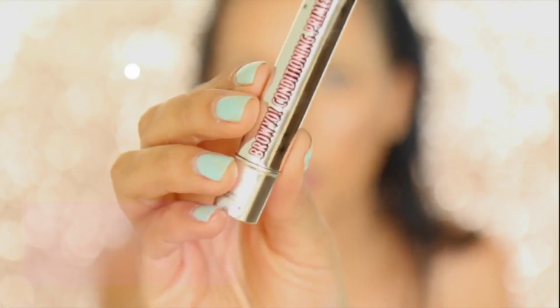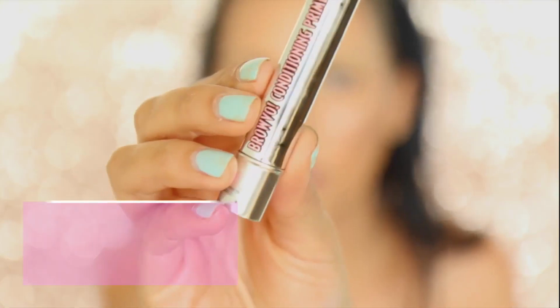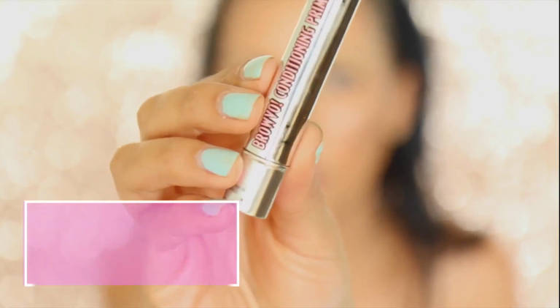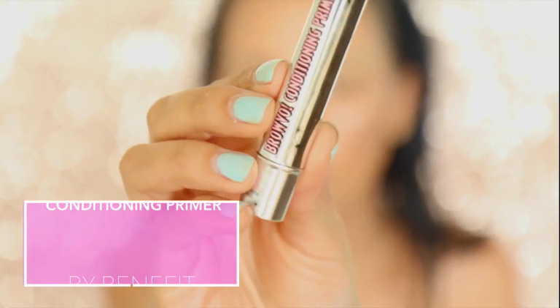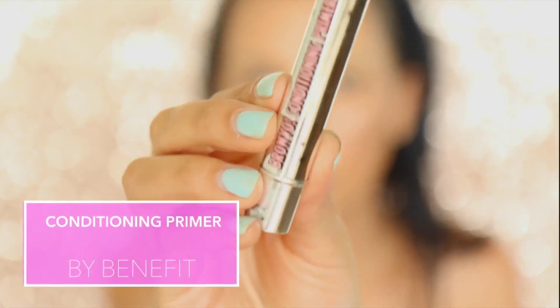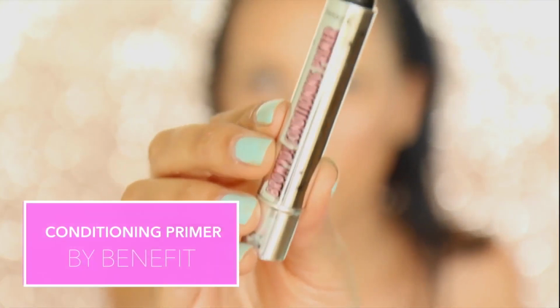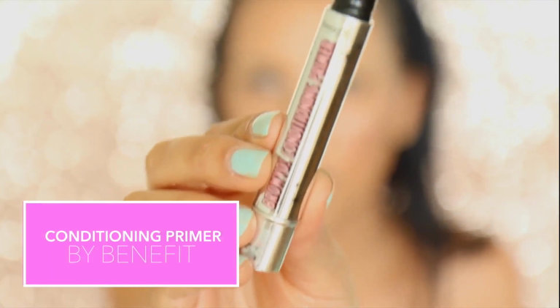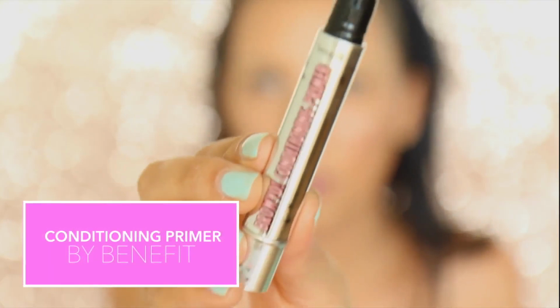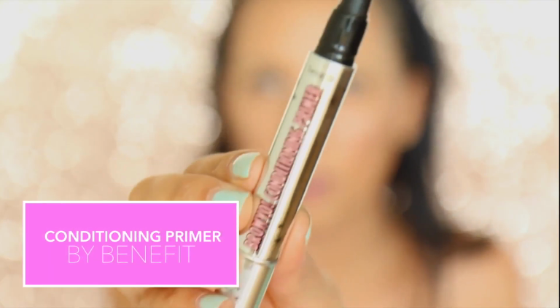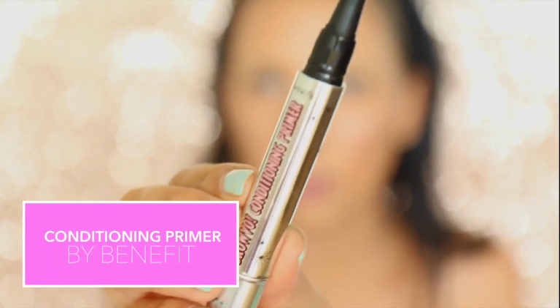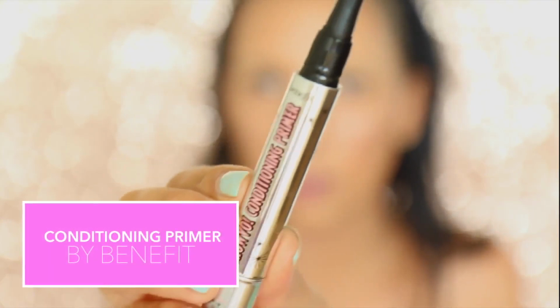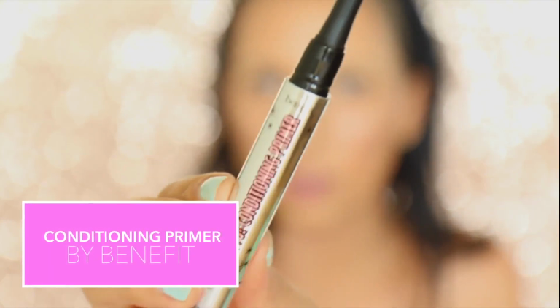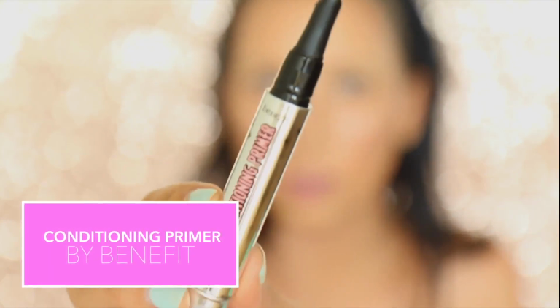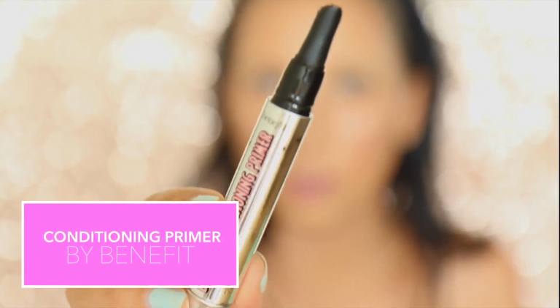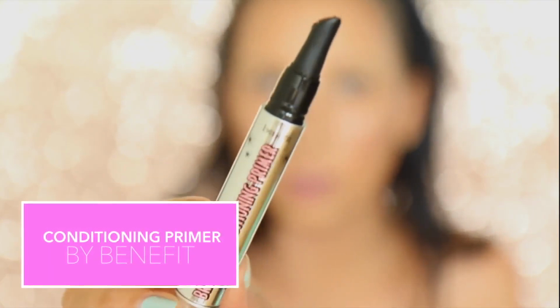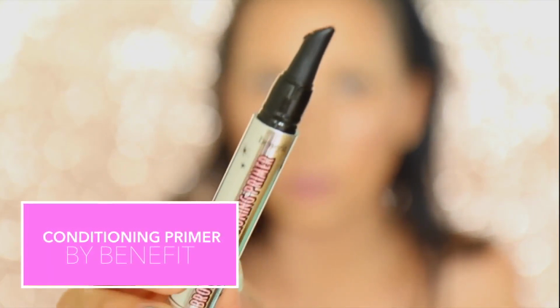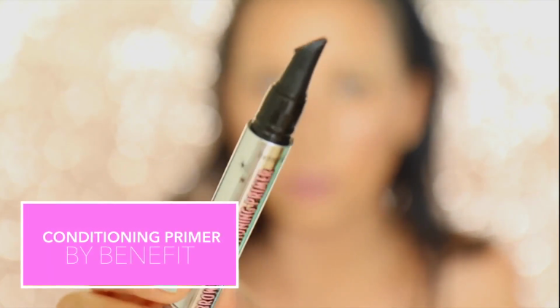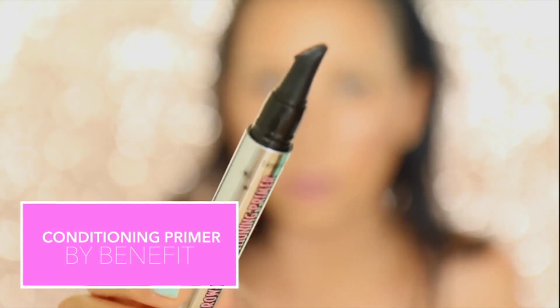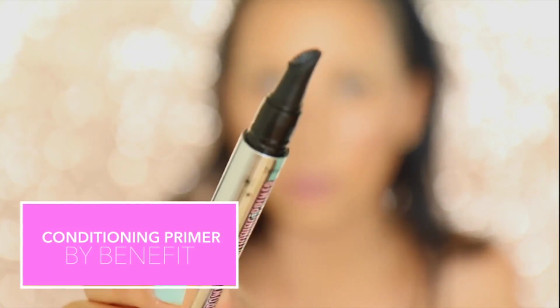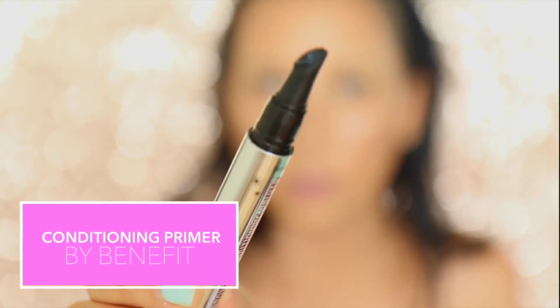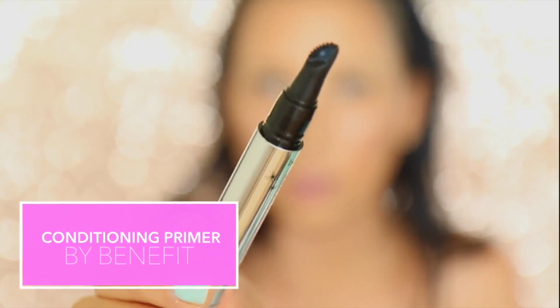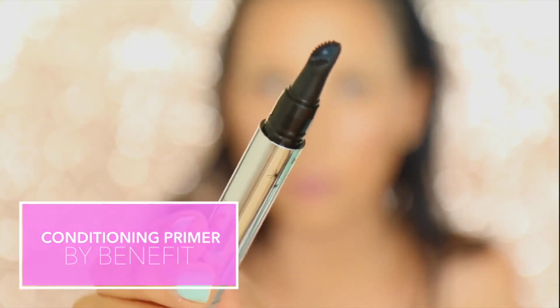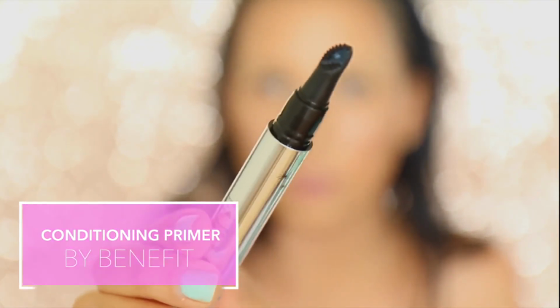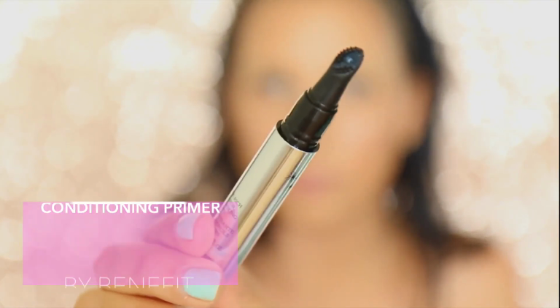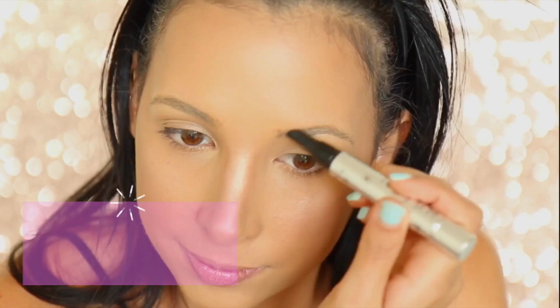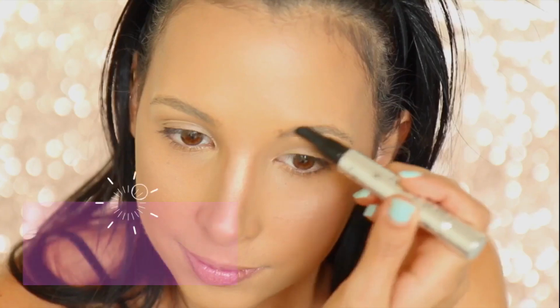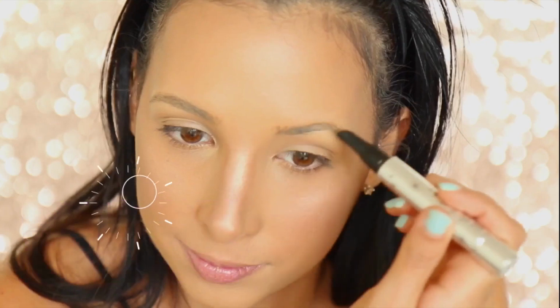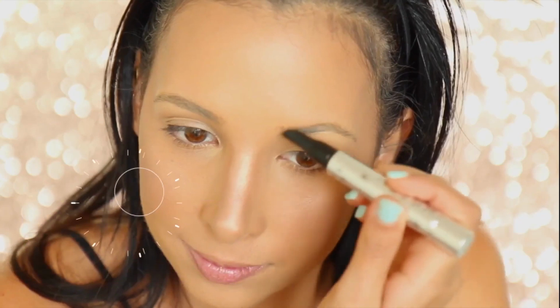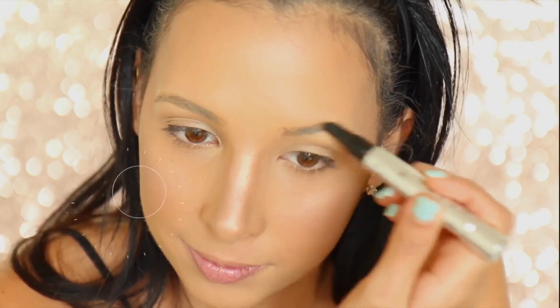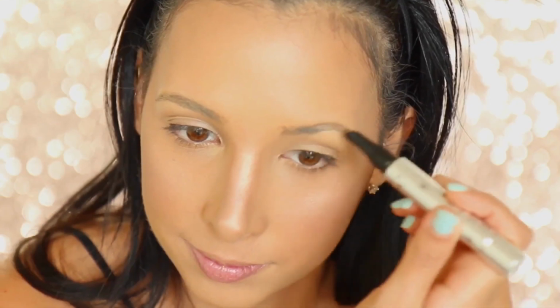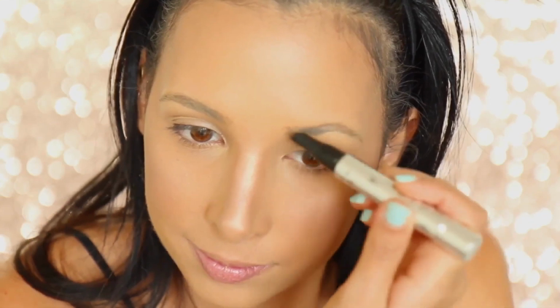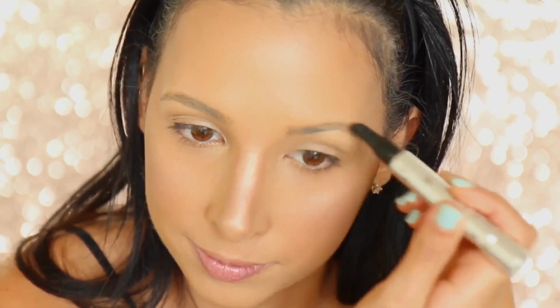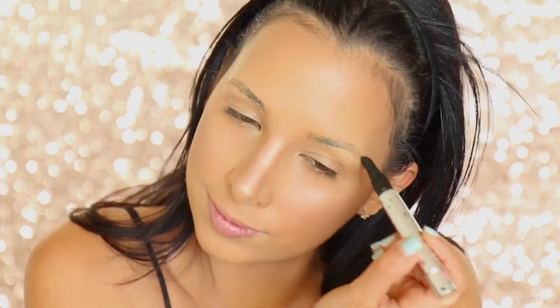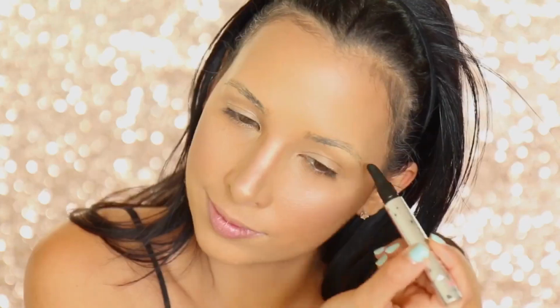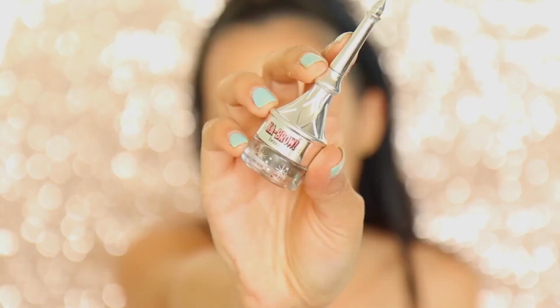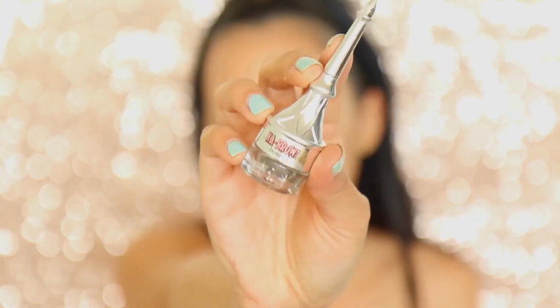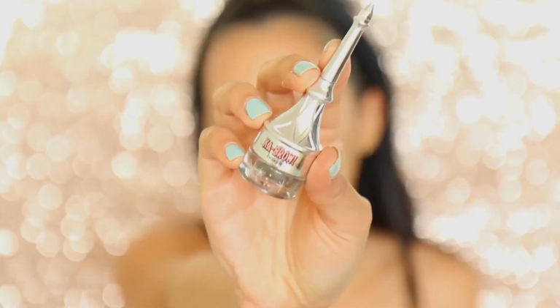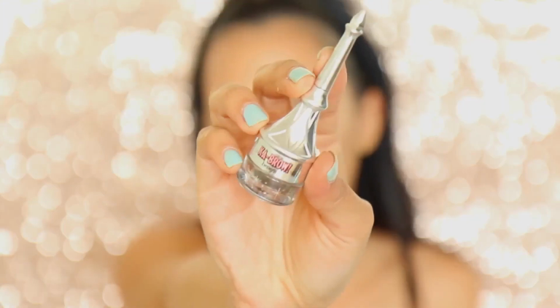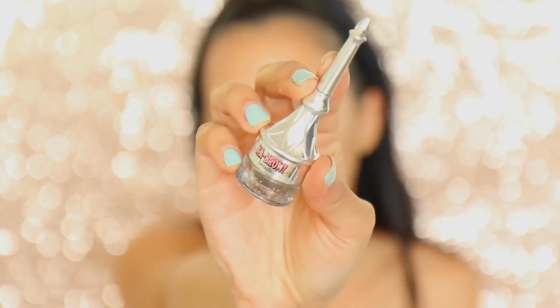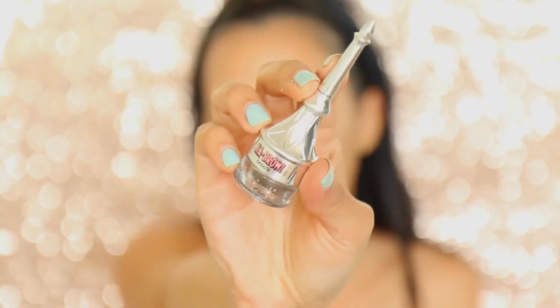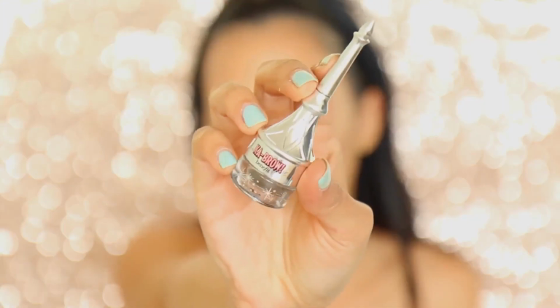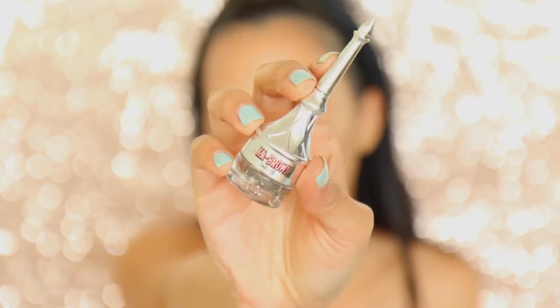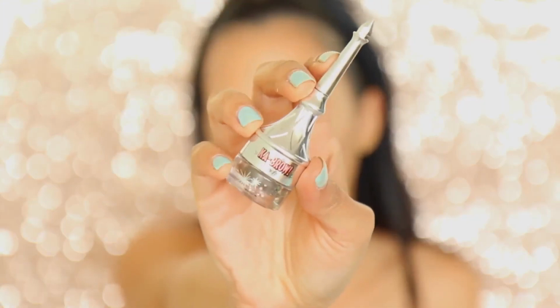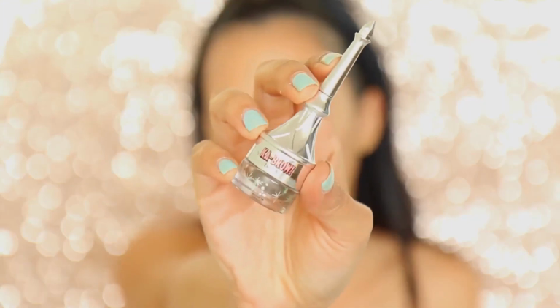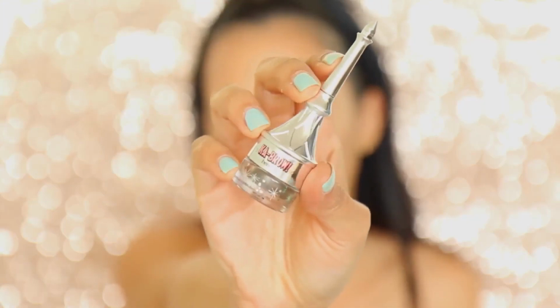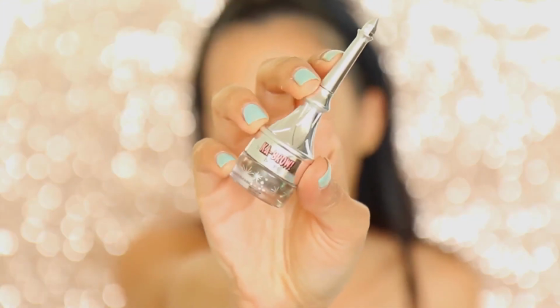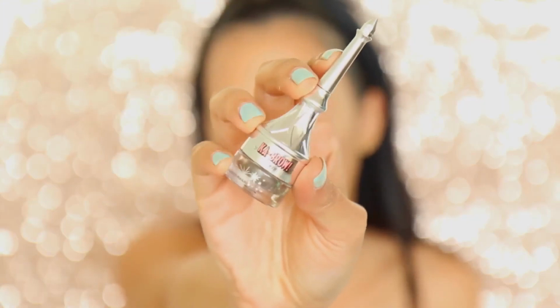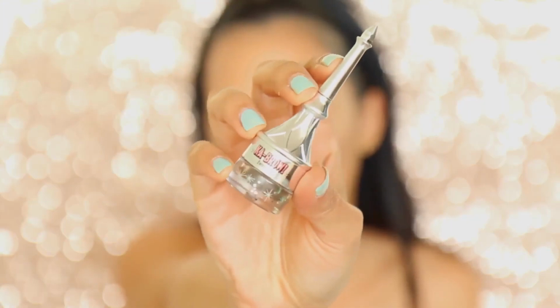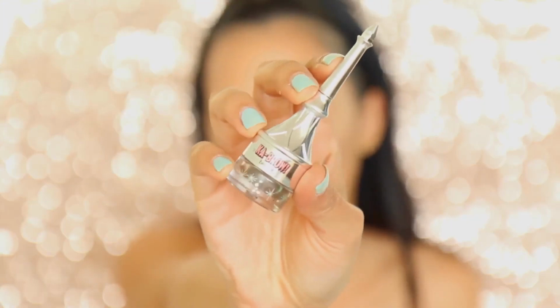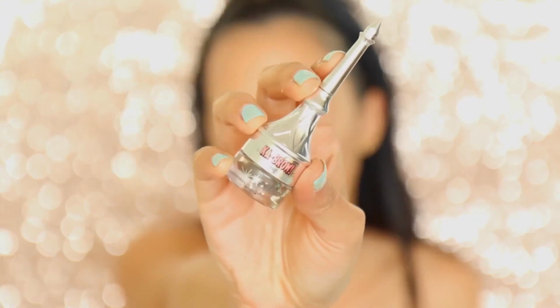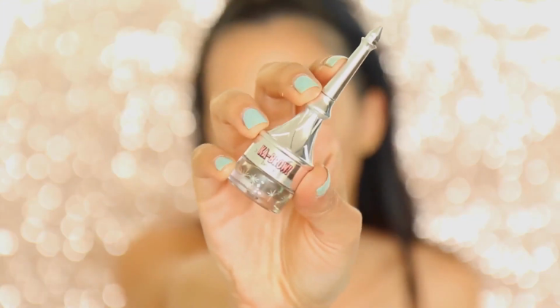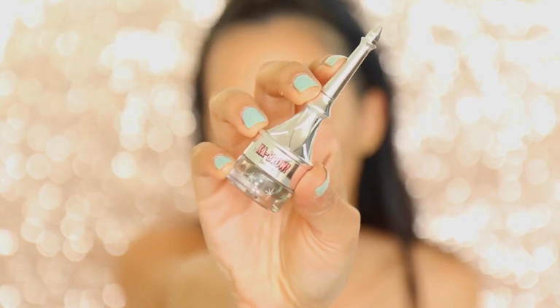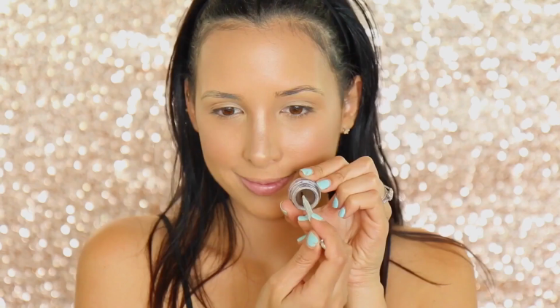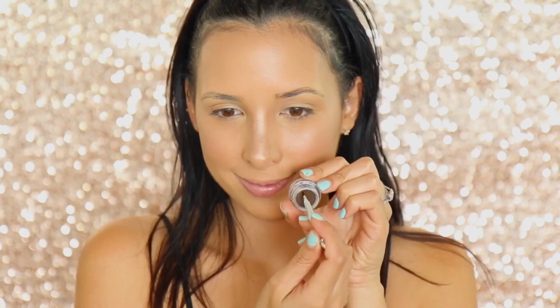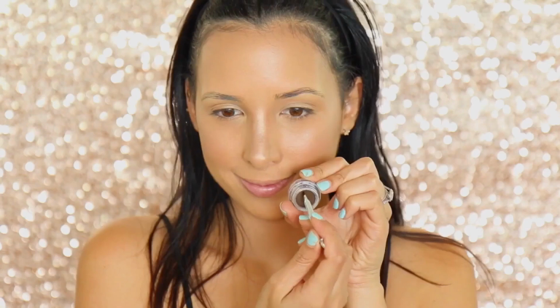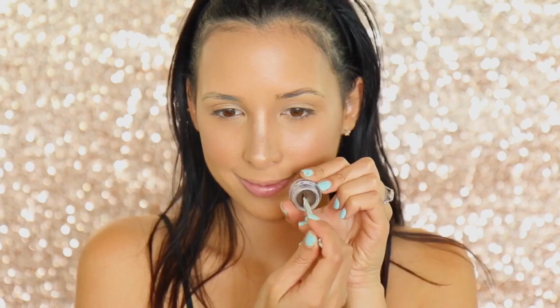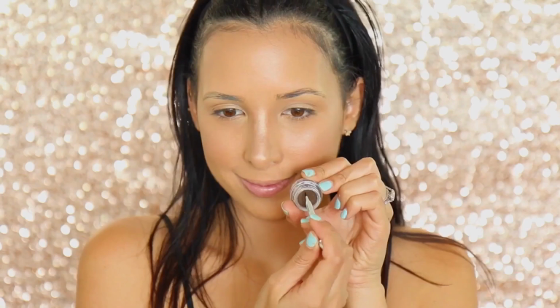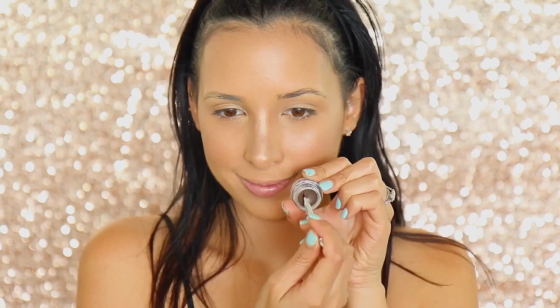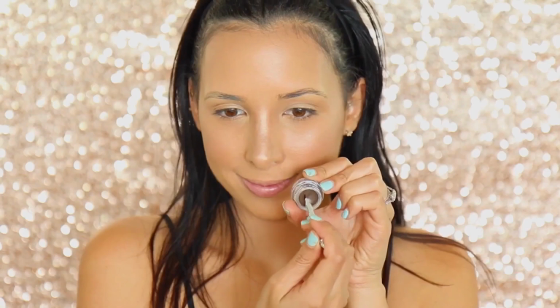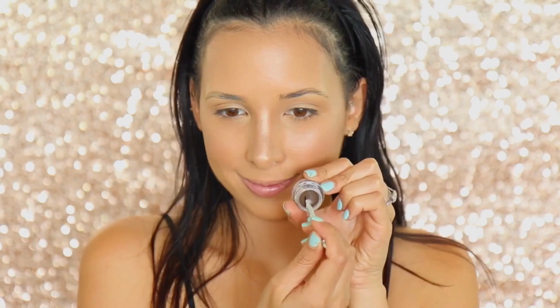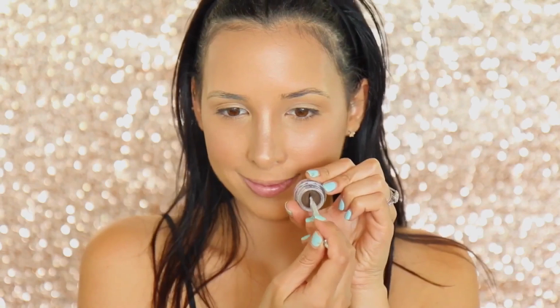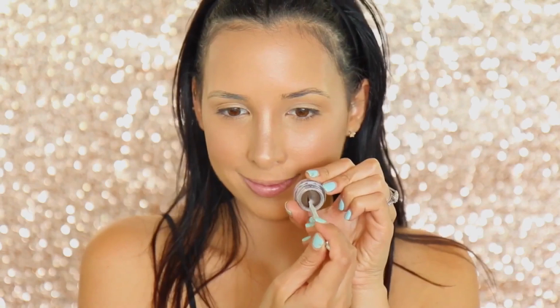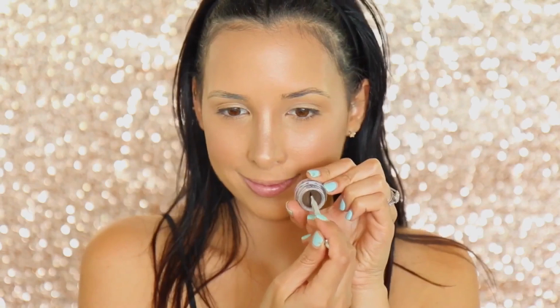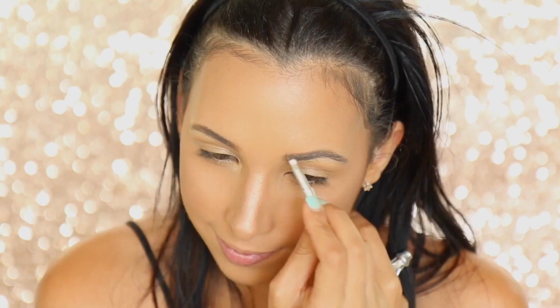Brows just need to be really sculpted, so I'm using some of Benefit's new brow products, just following my natural shape — nothing too crazy going on here.